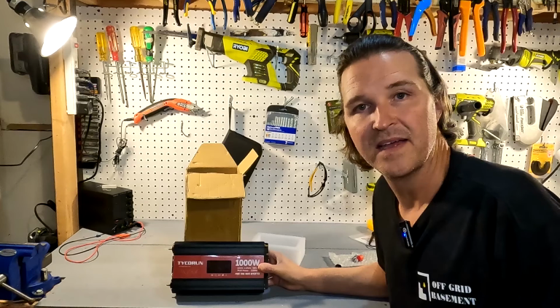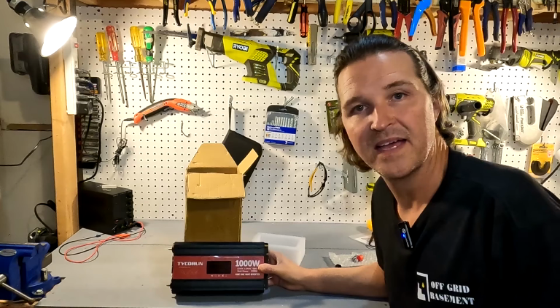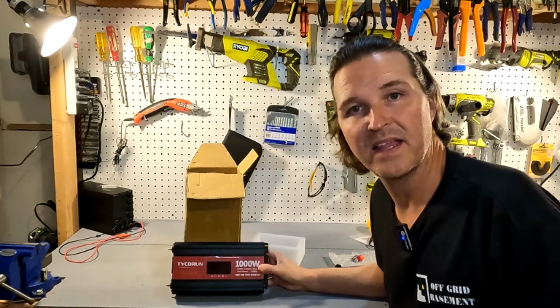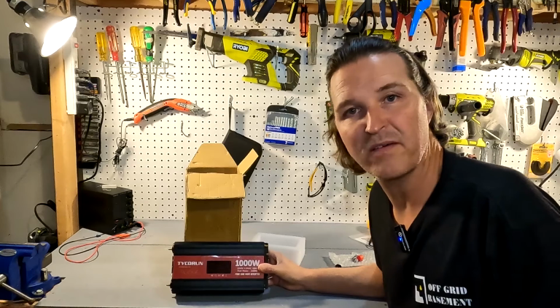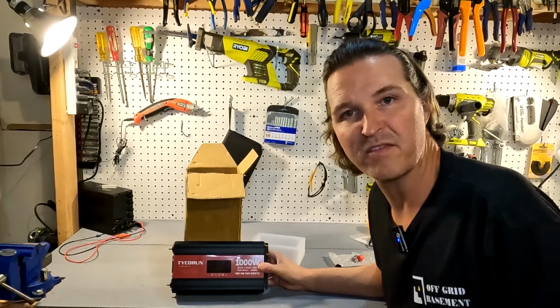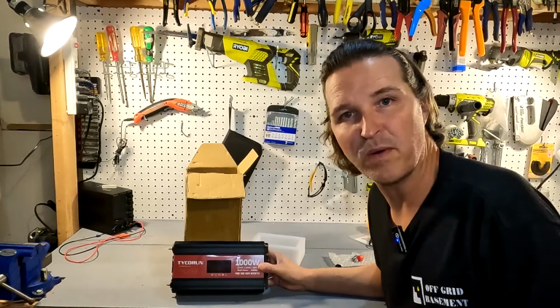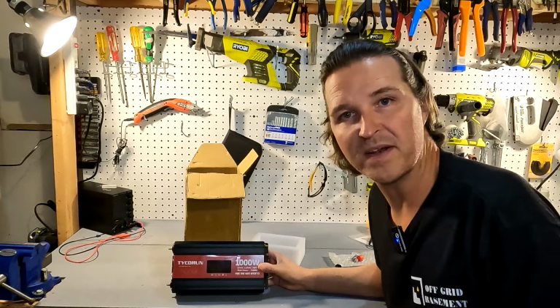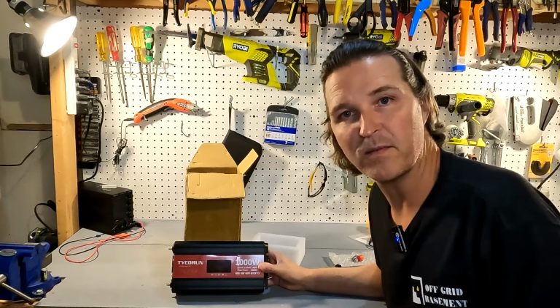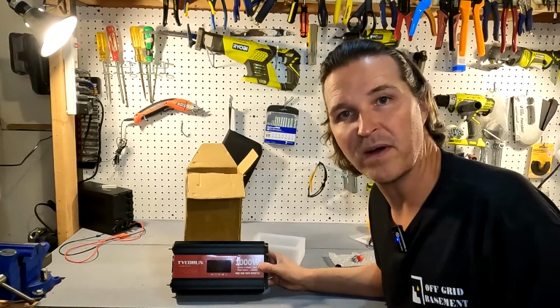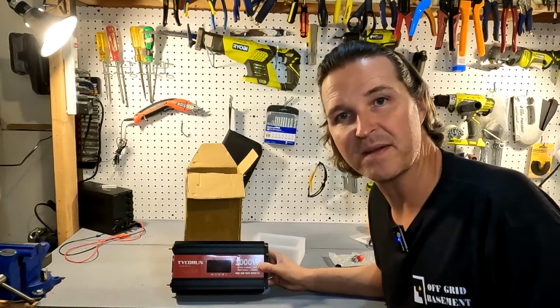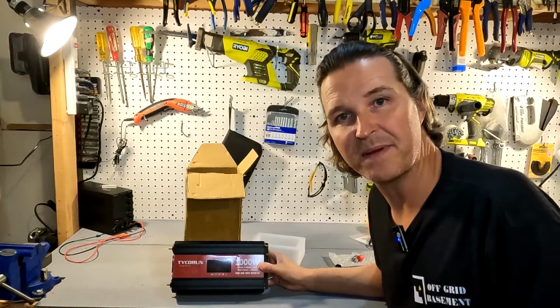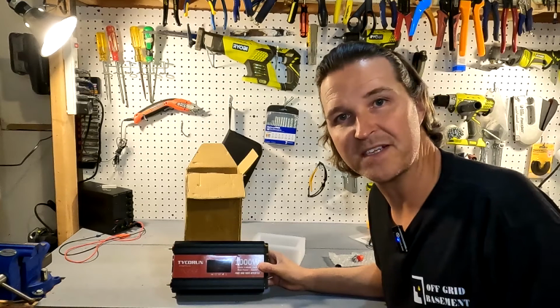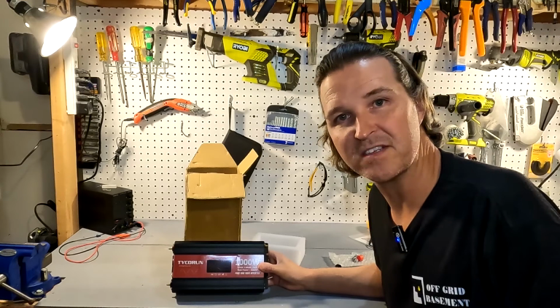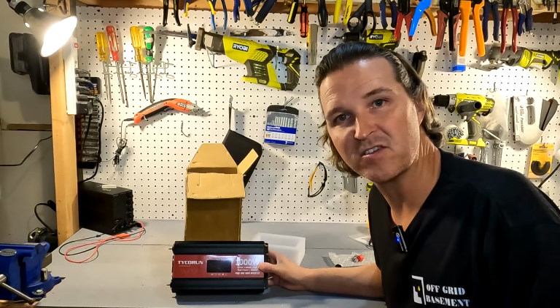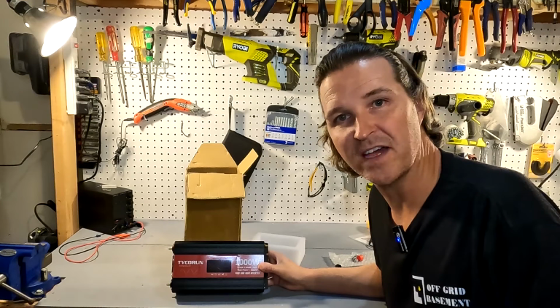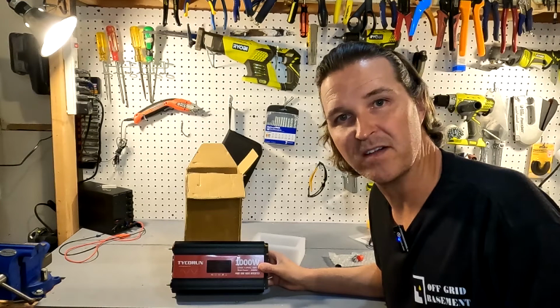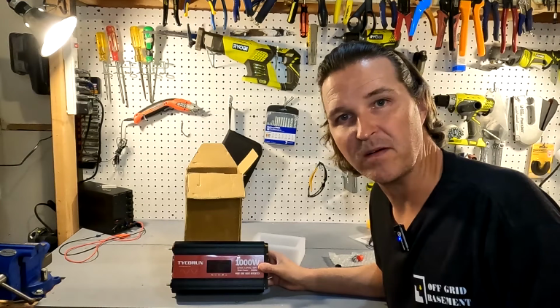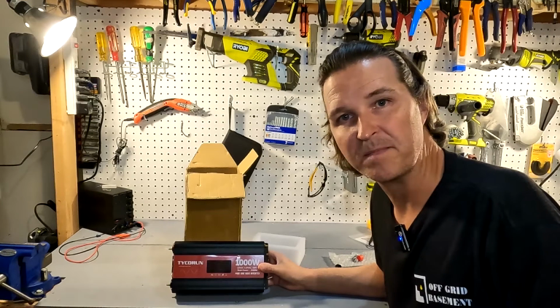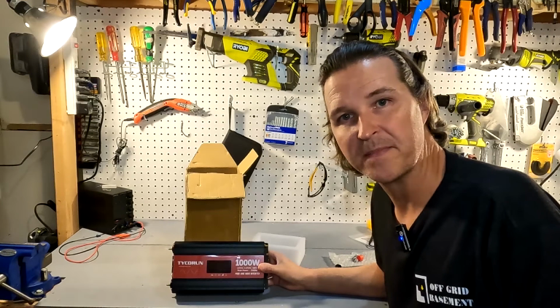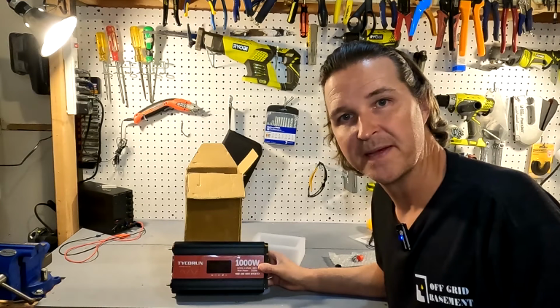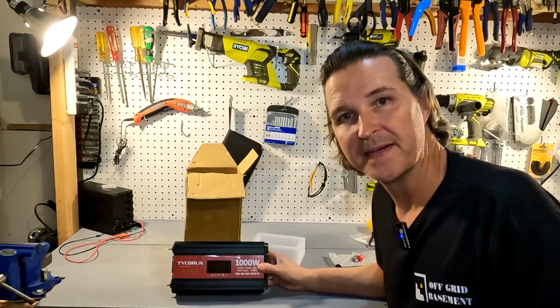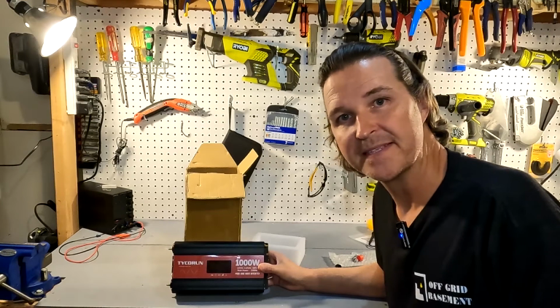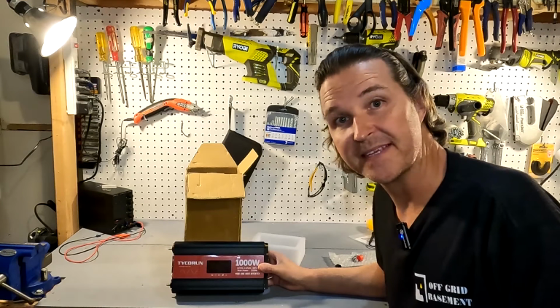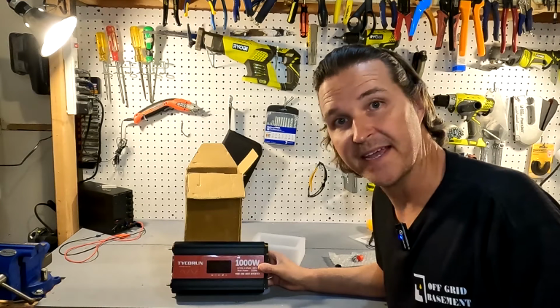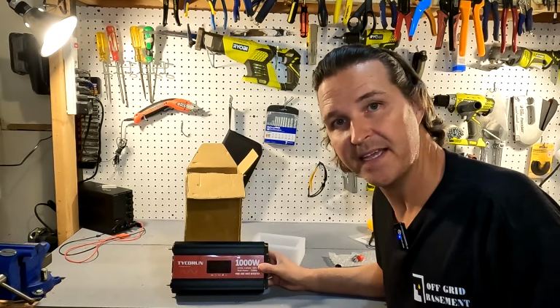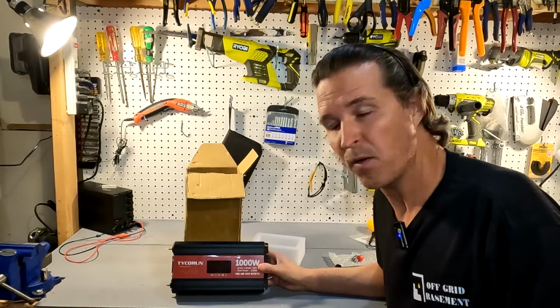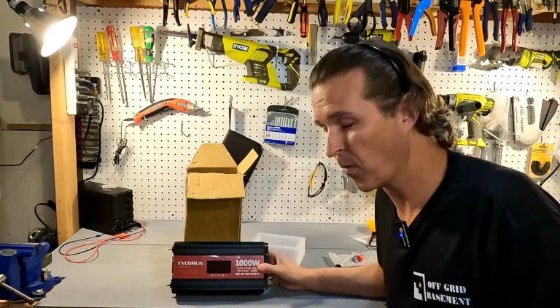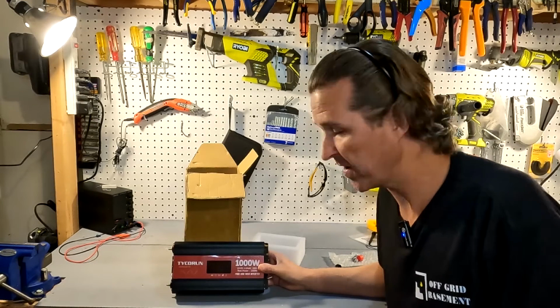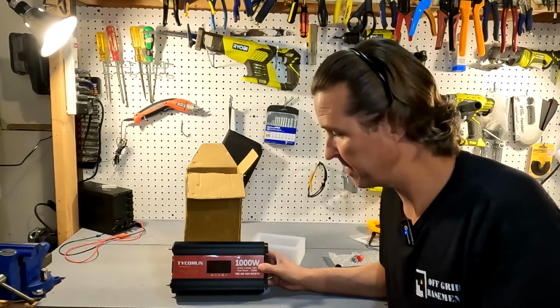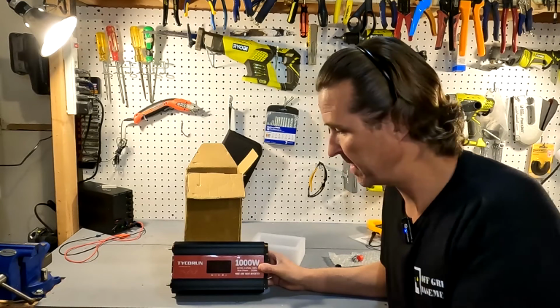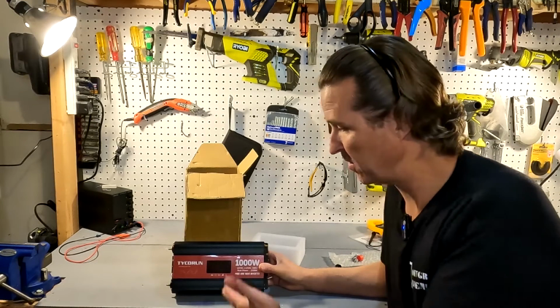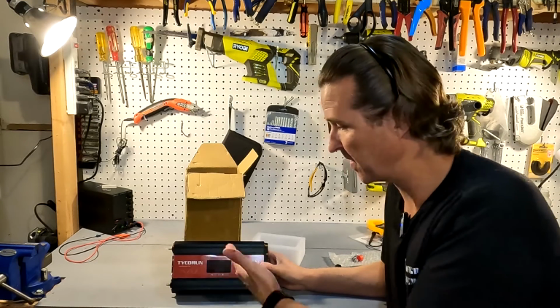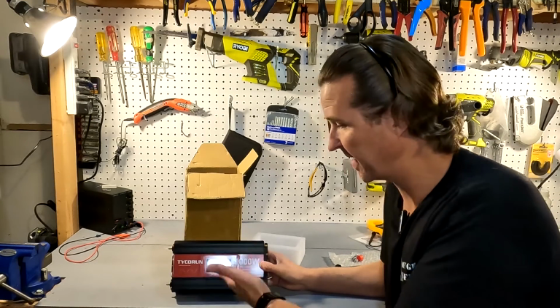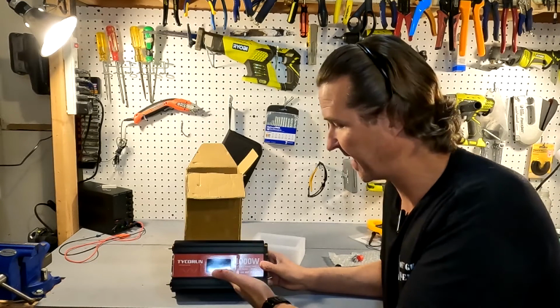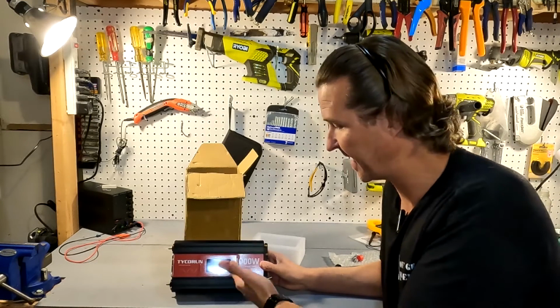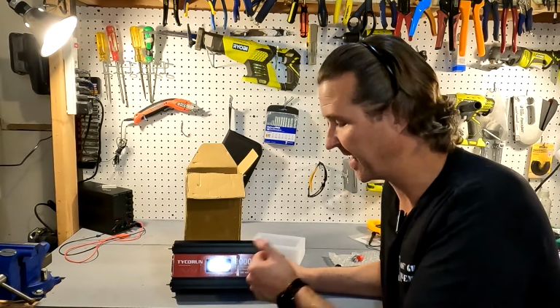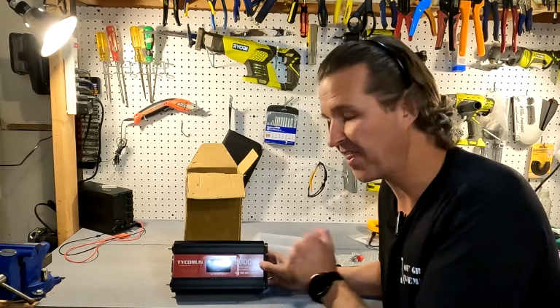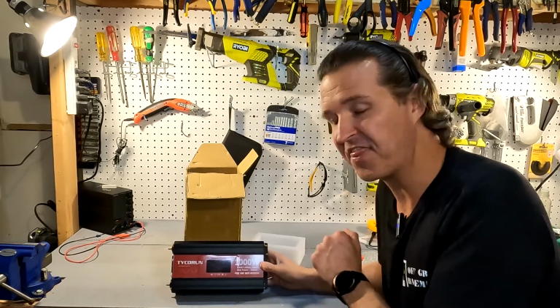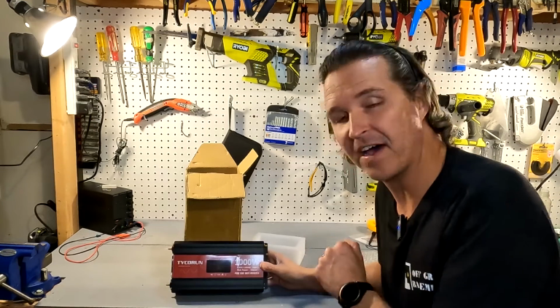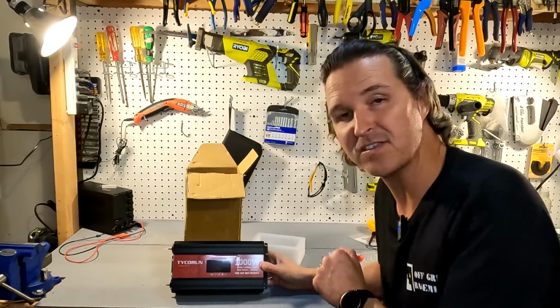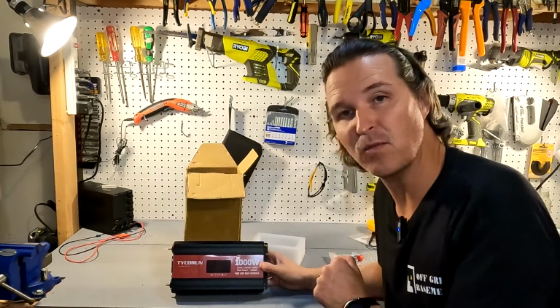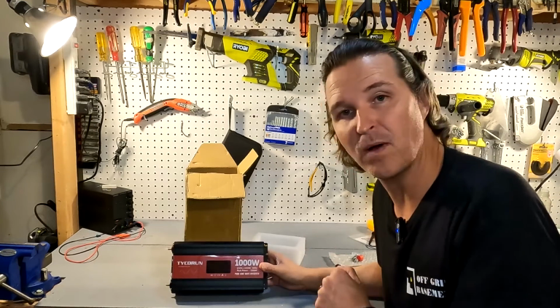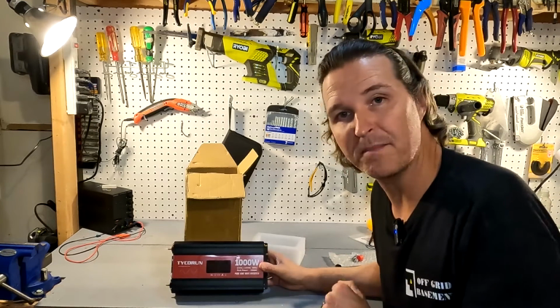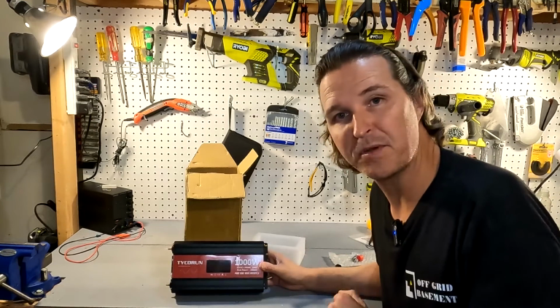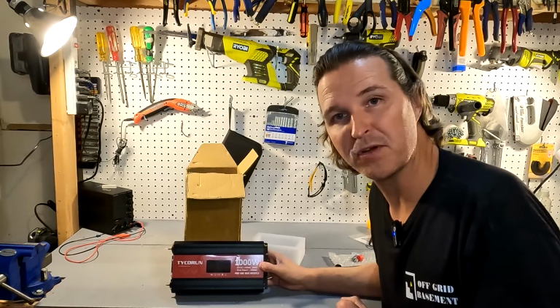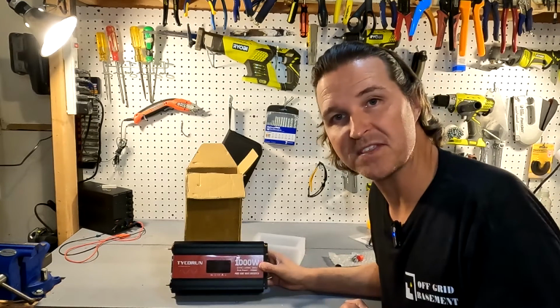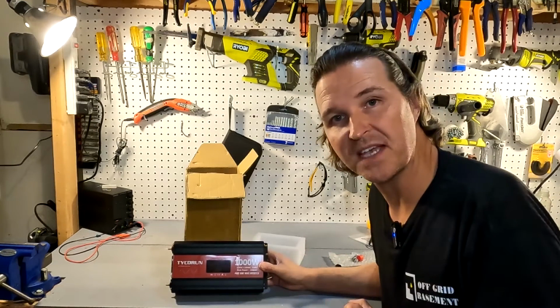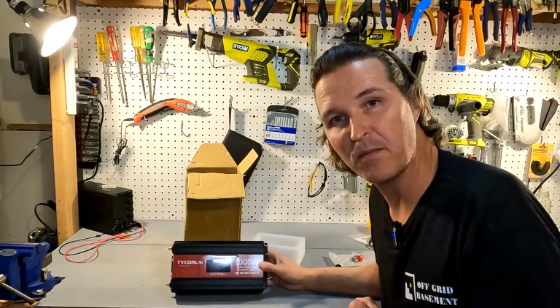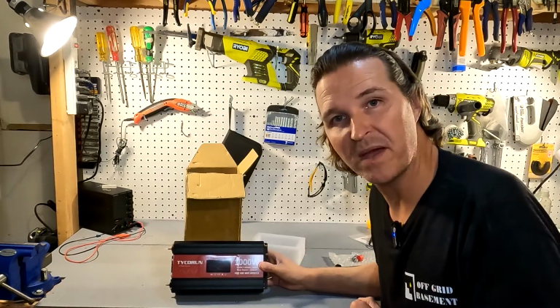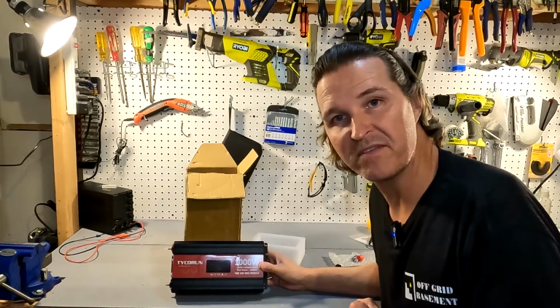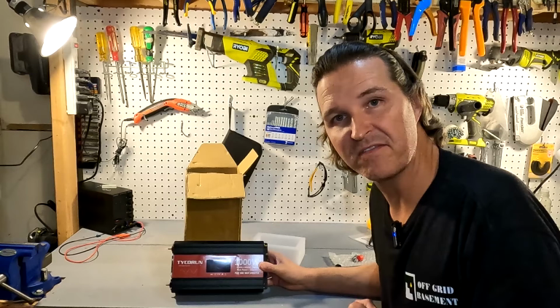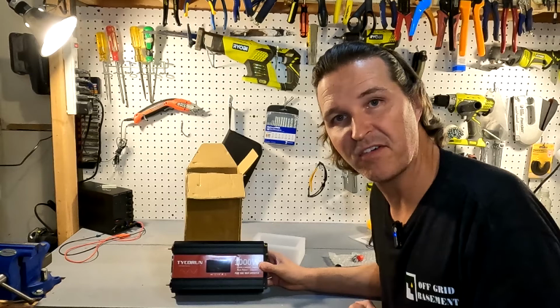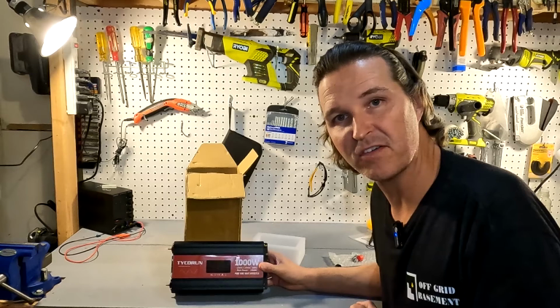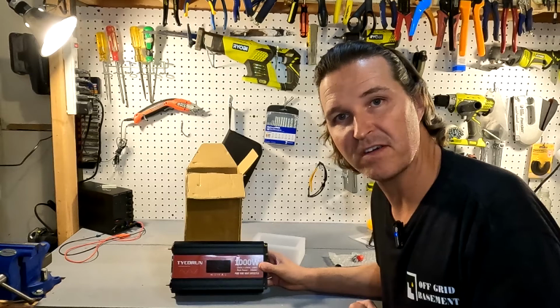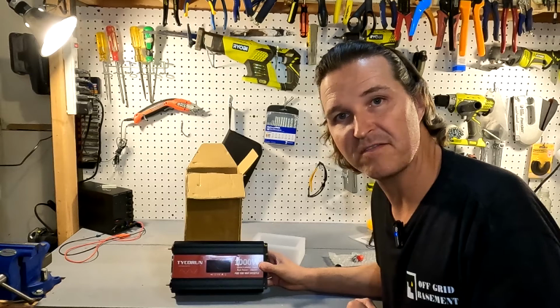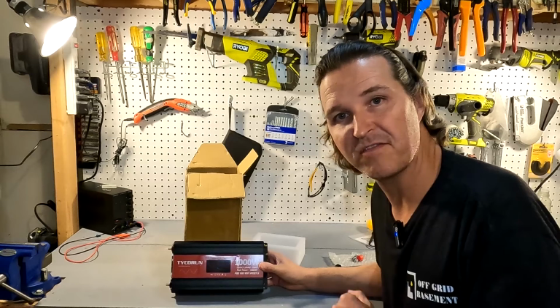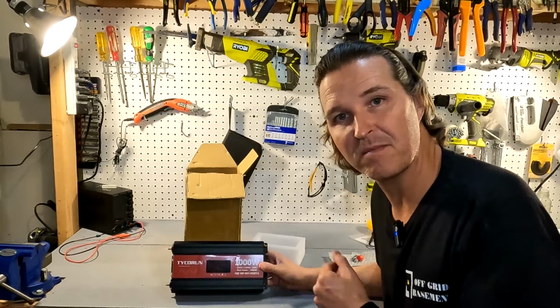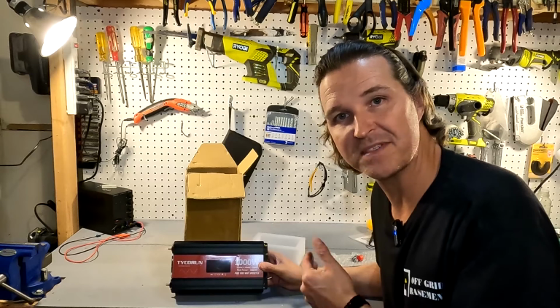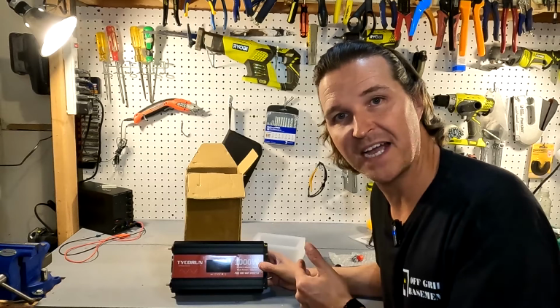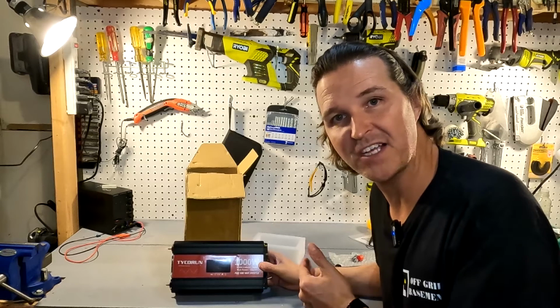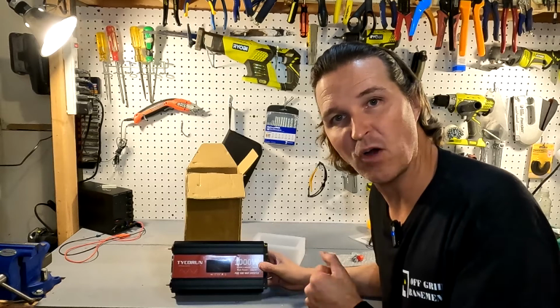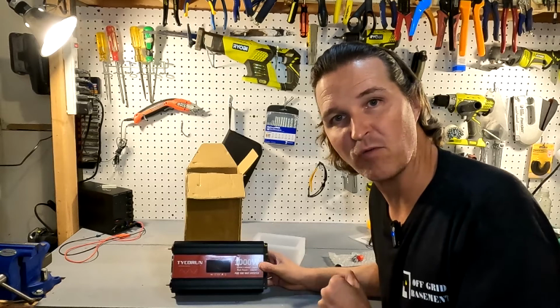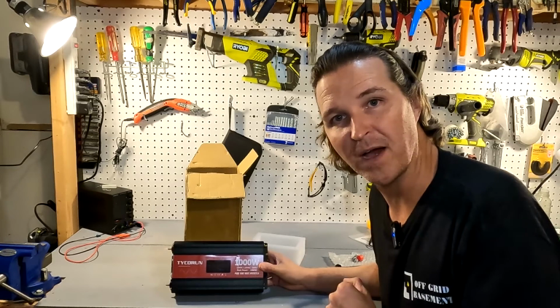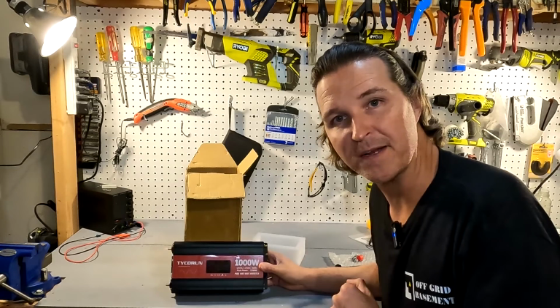Hello everyone and welcome back to the channel. Today we're going to be looking at a thousand watt pure sine wave inverter from Tyco Run.